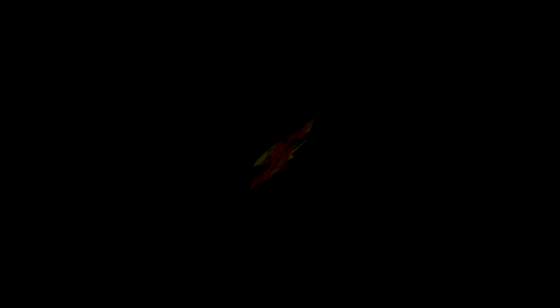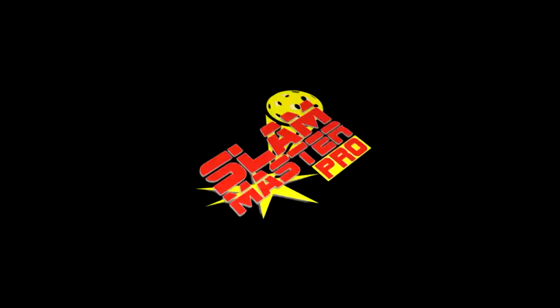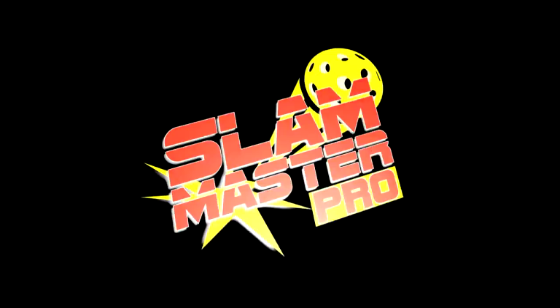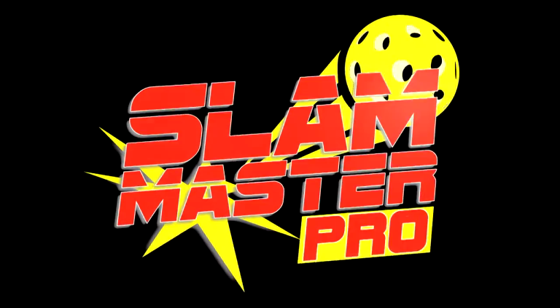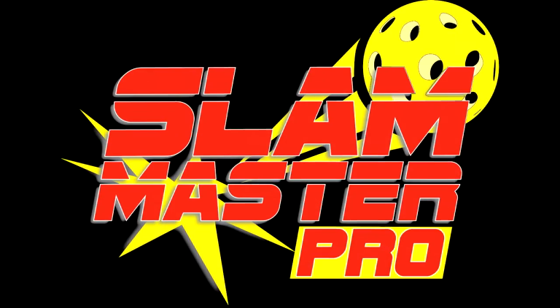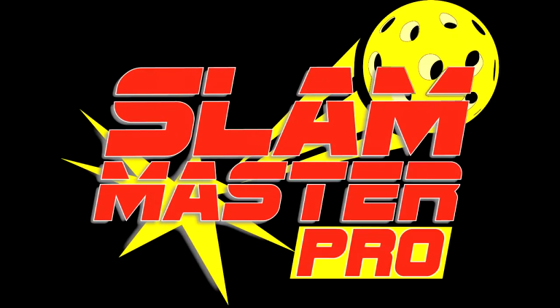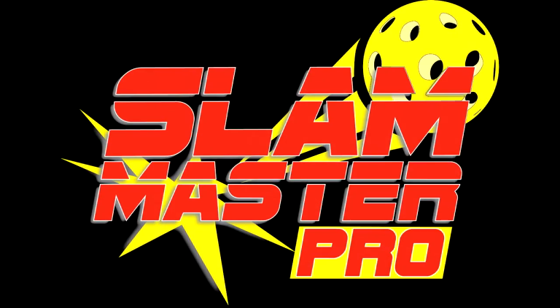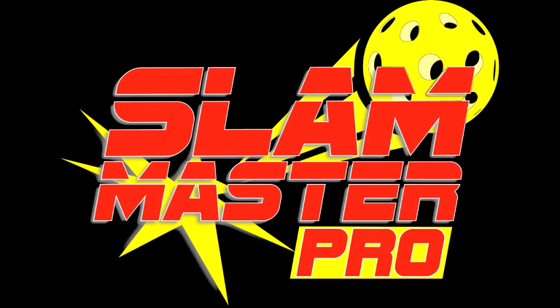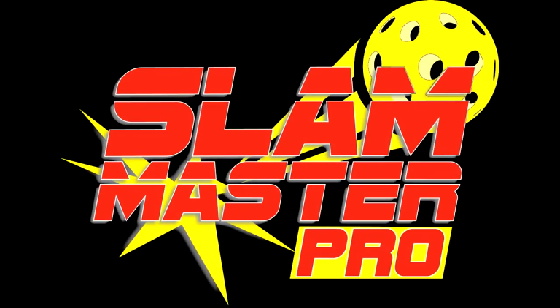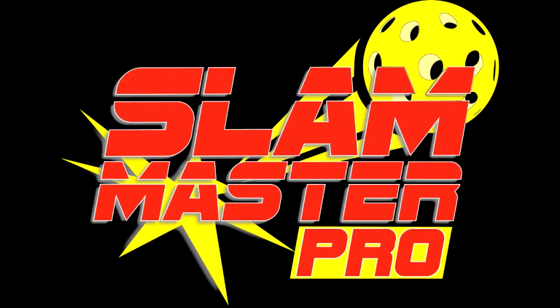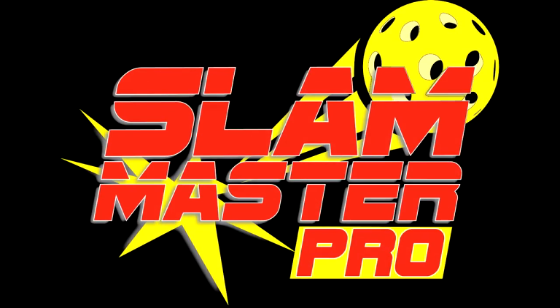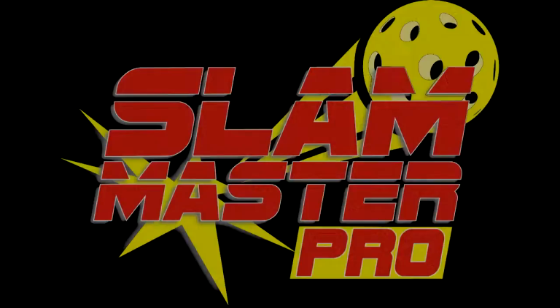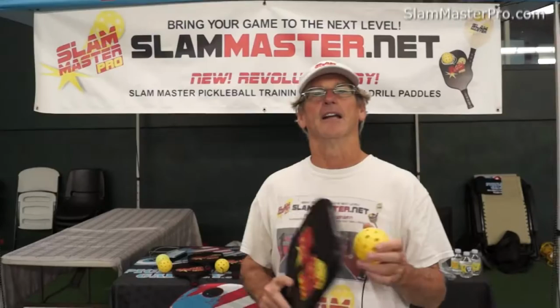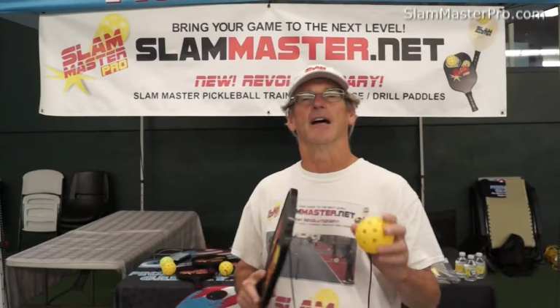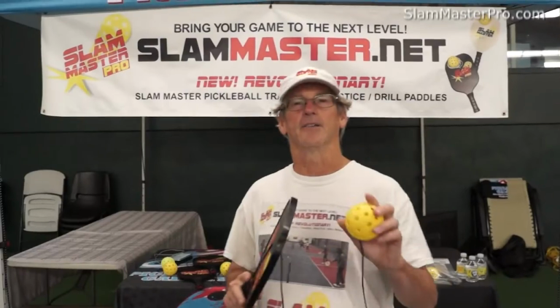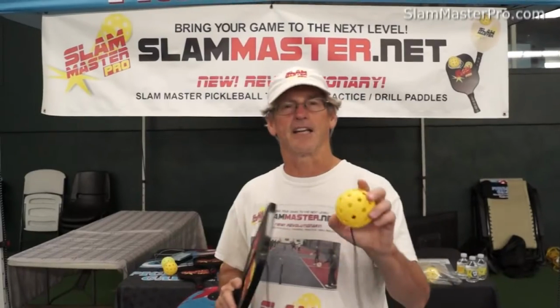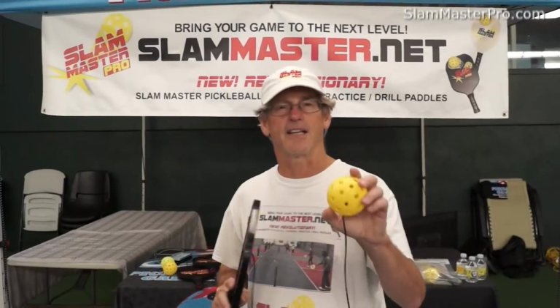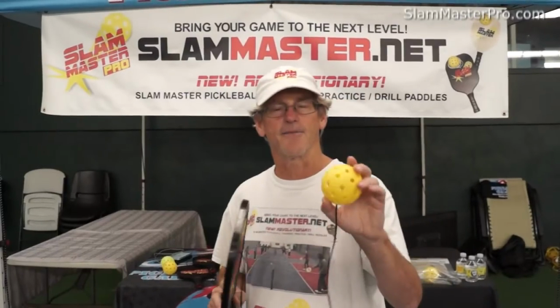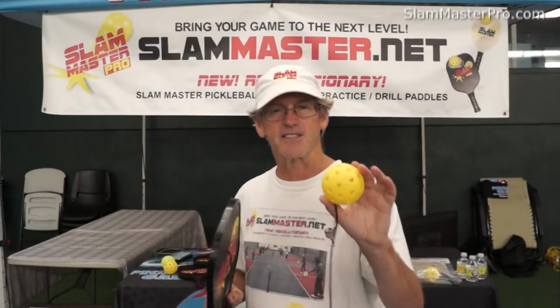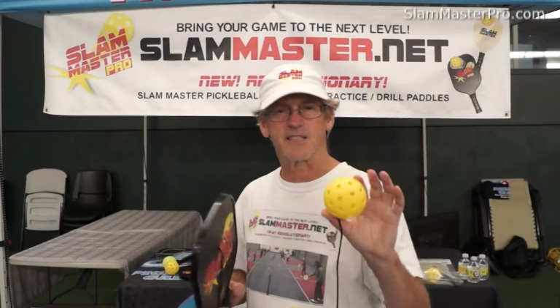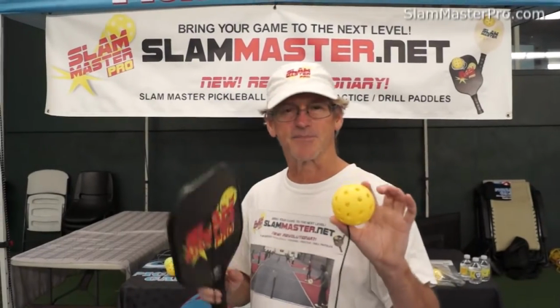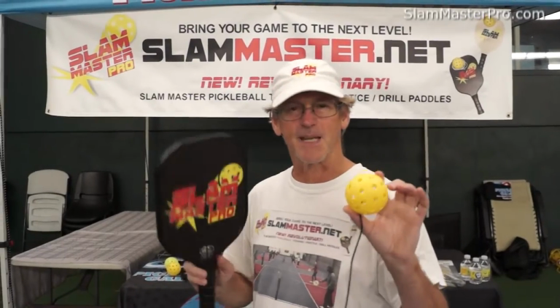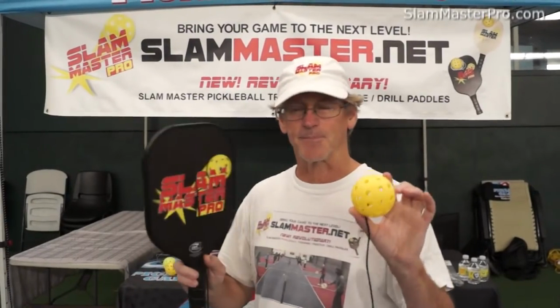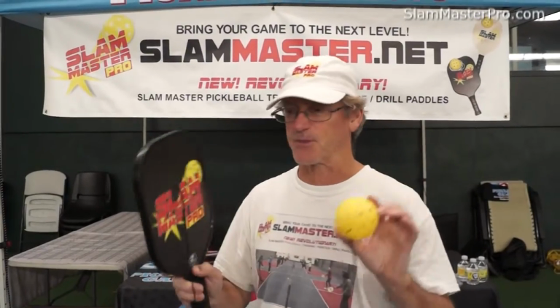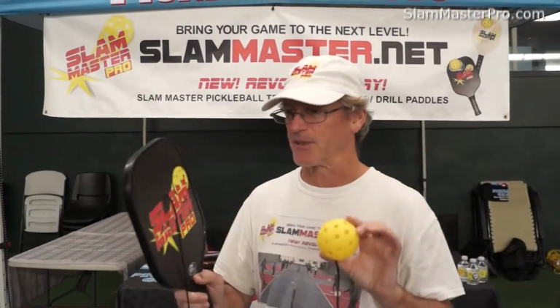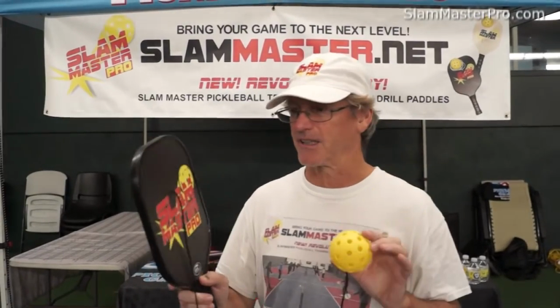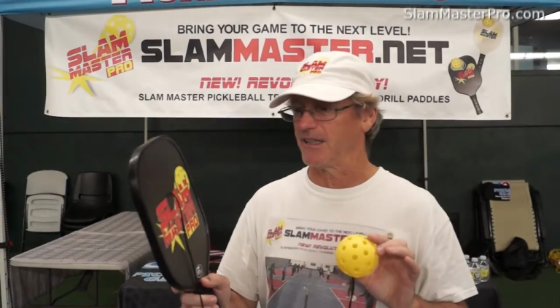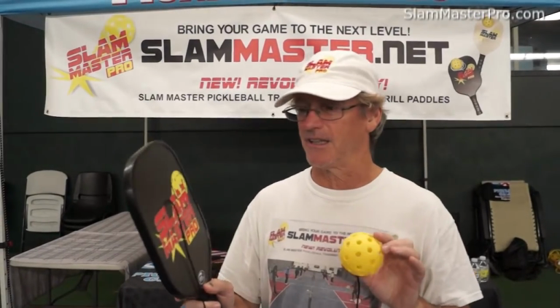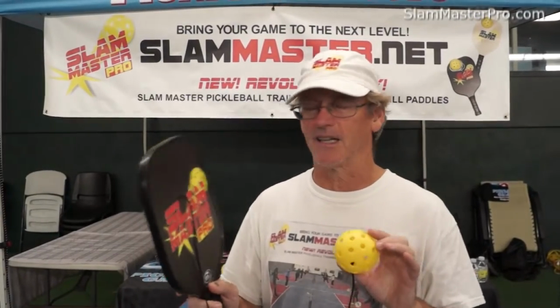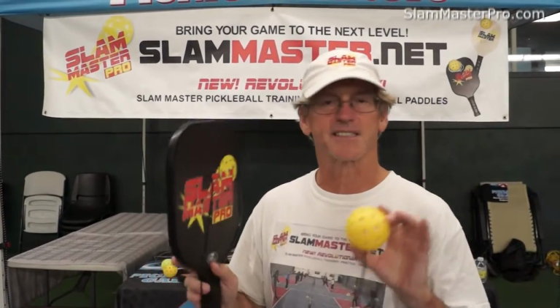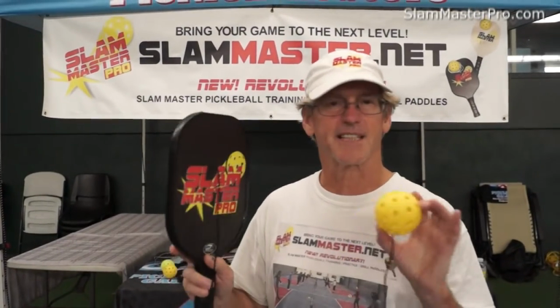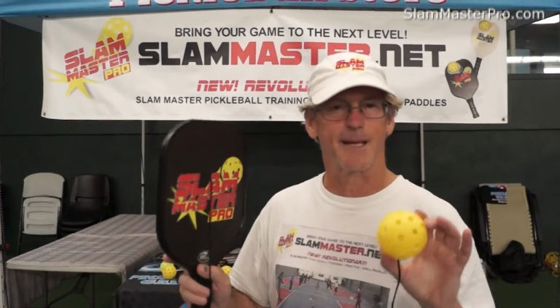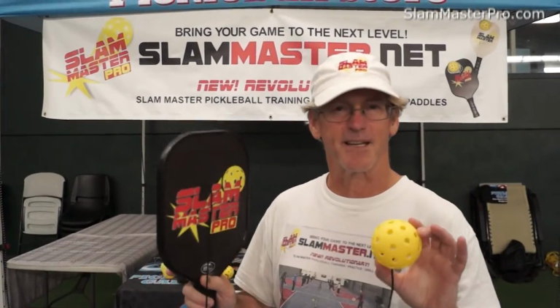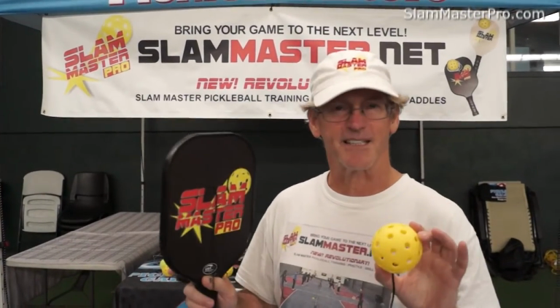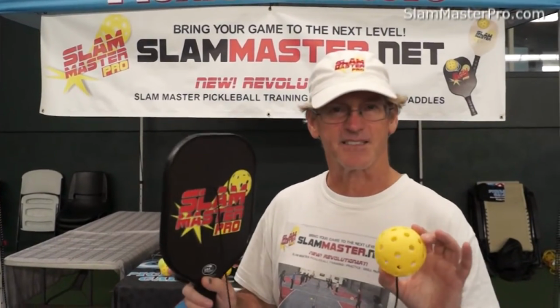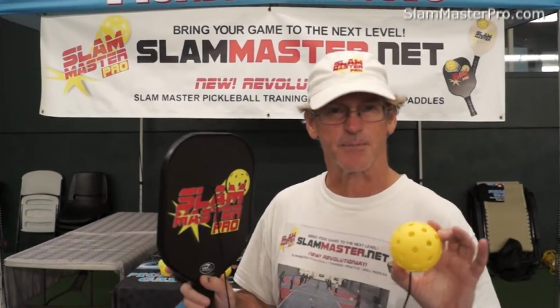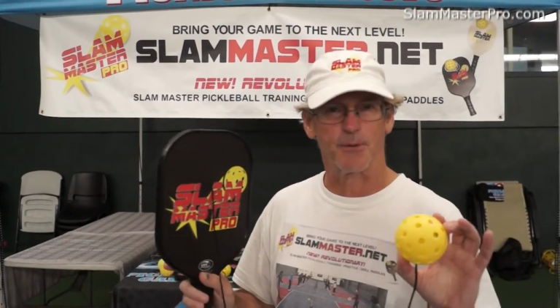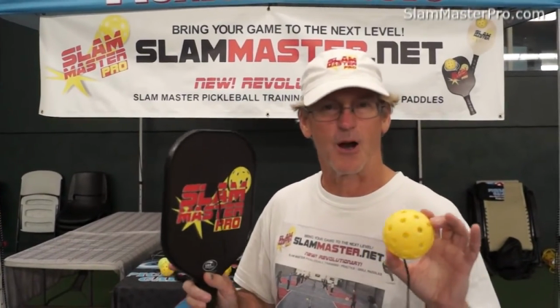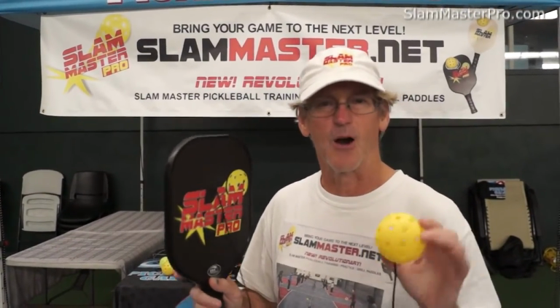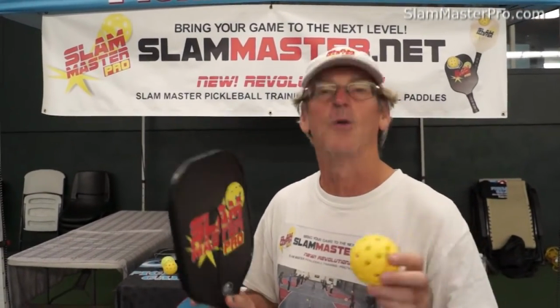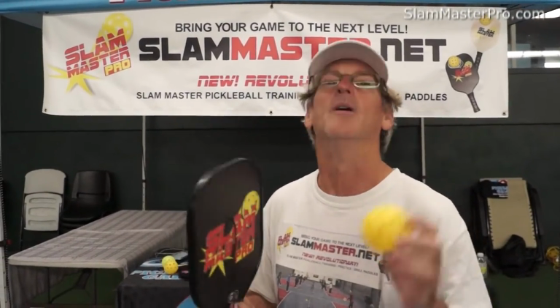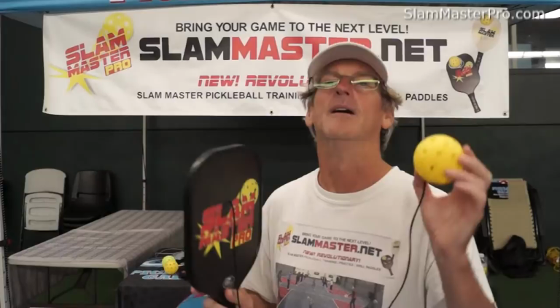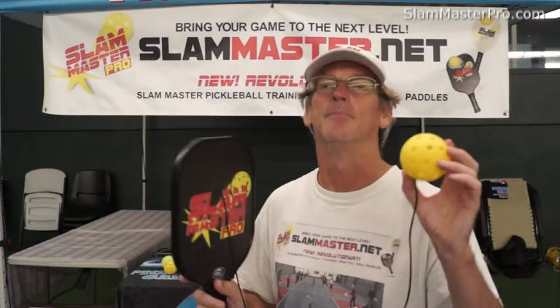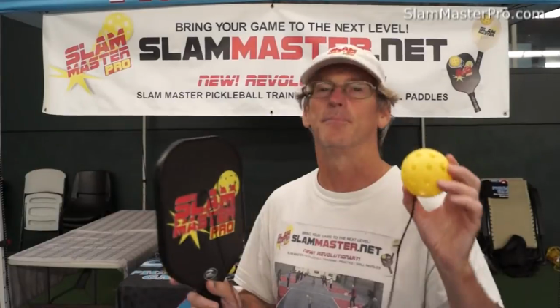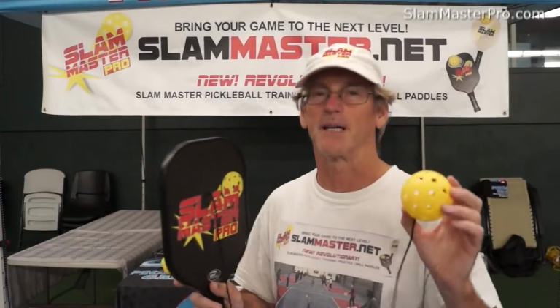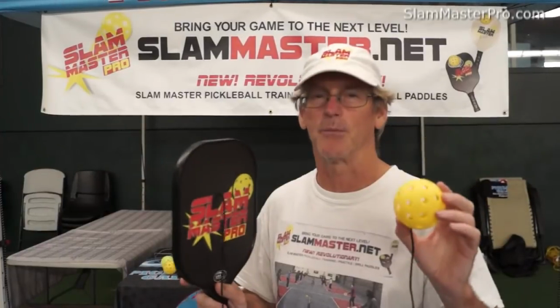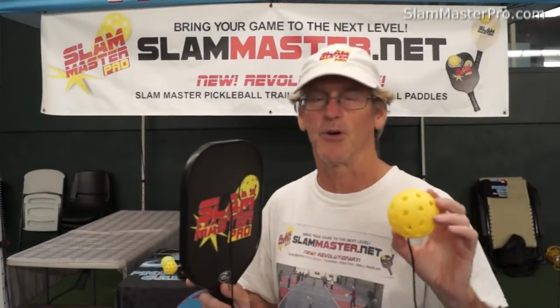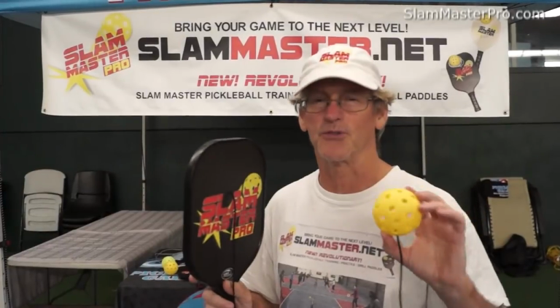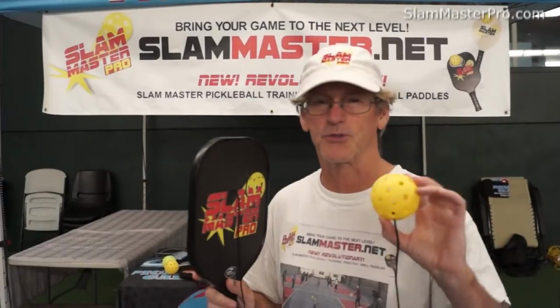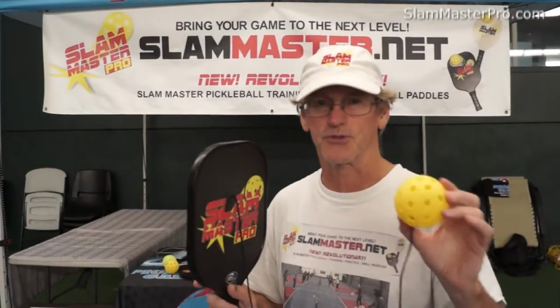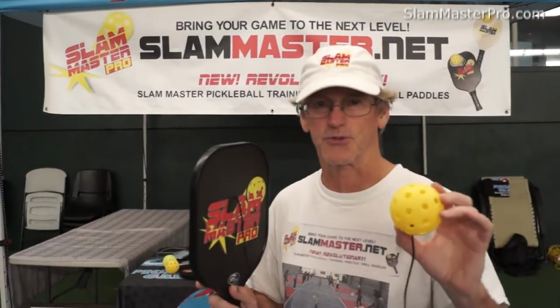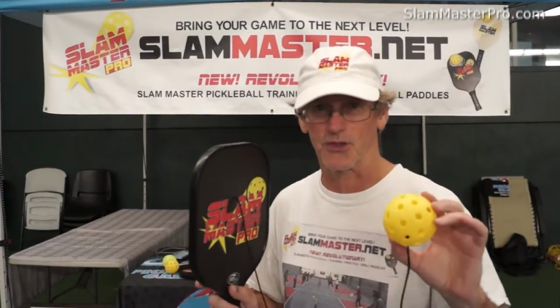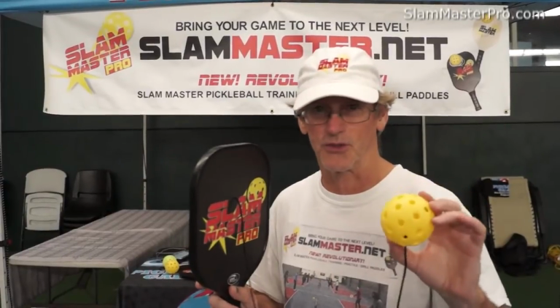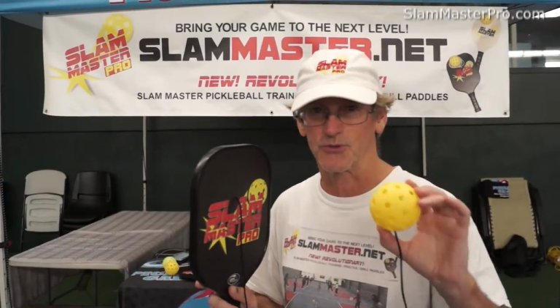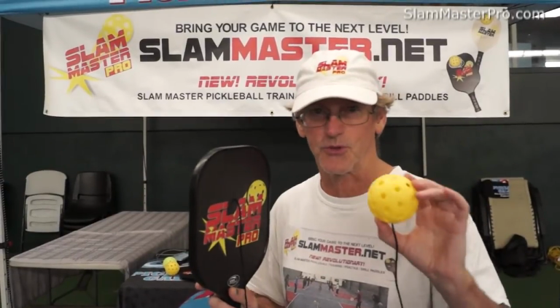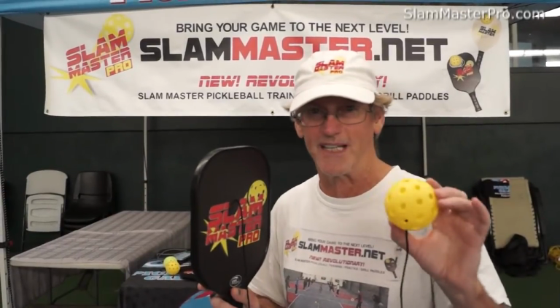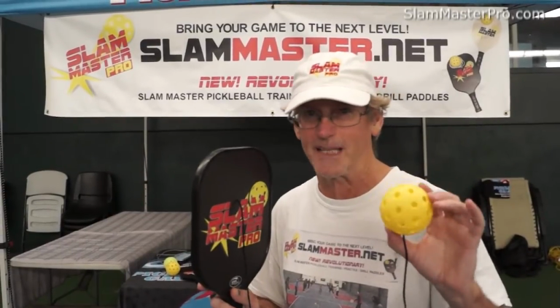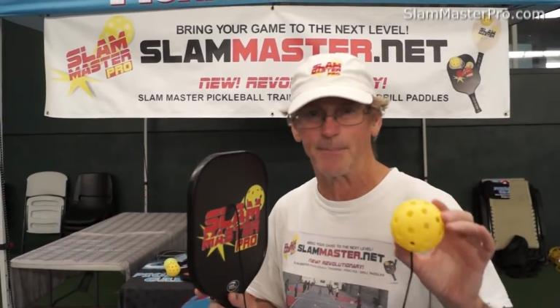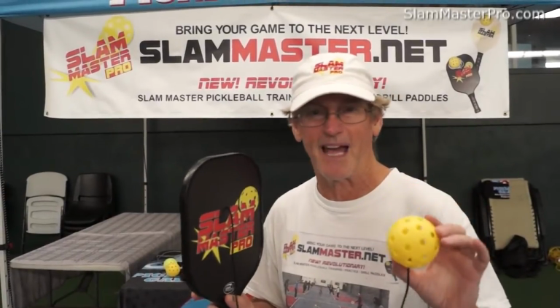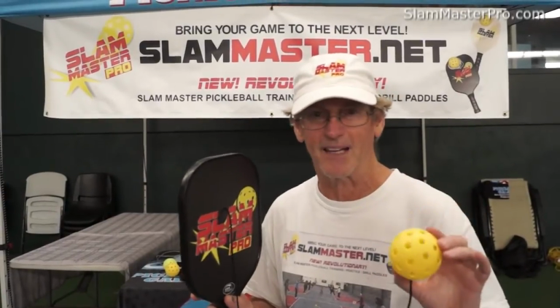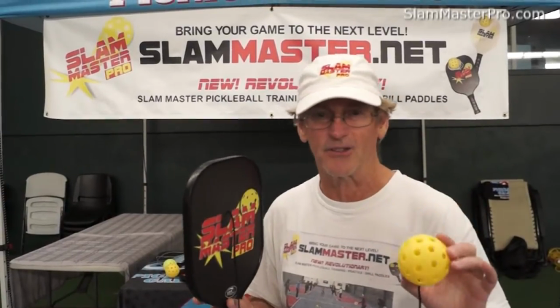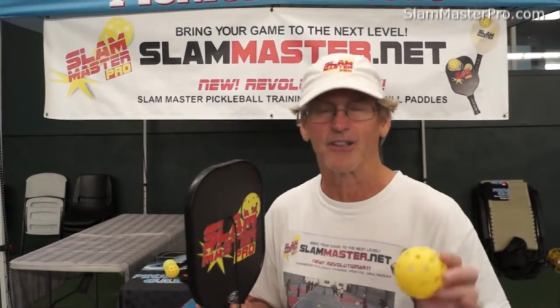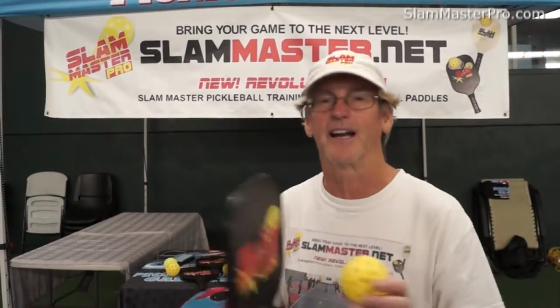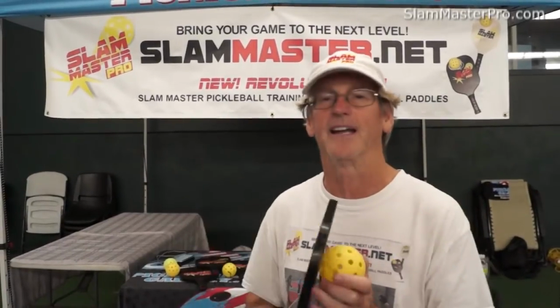Slam Master. I'm going to give you some tips with the Slam Master Pro Pickleball Drilled Training Paddle.